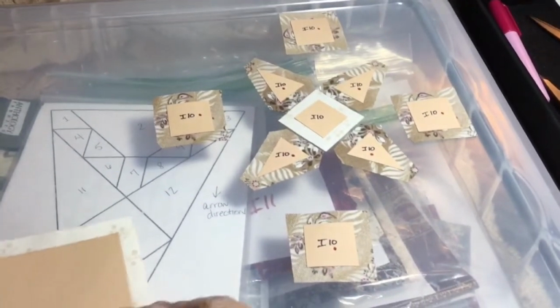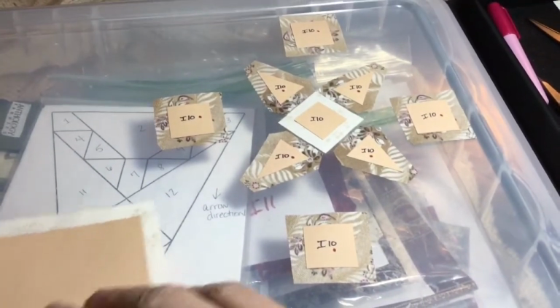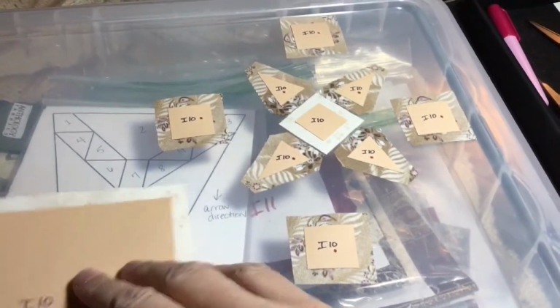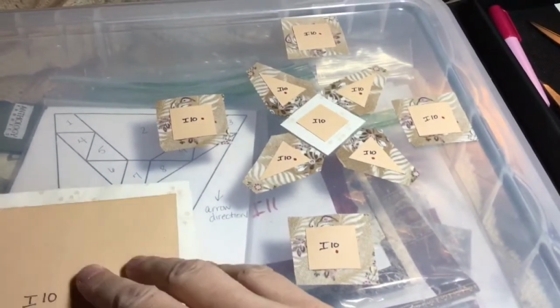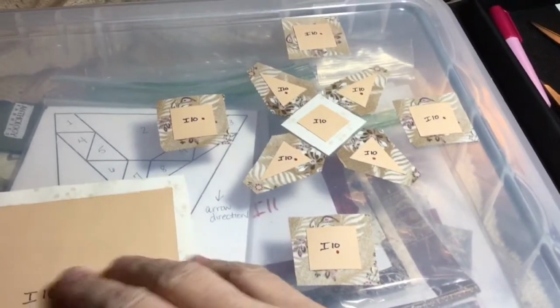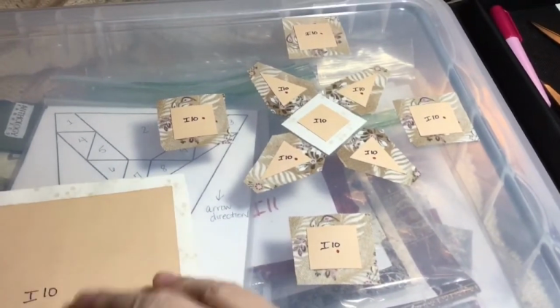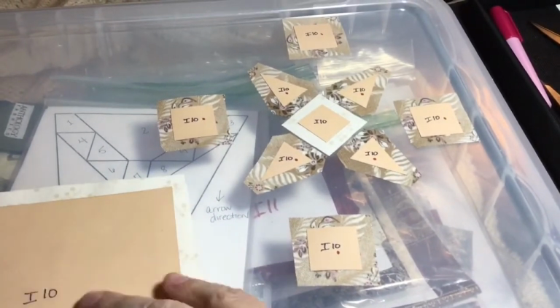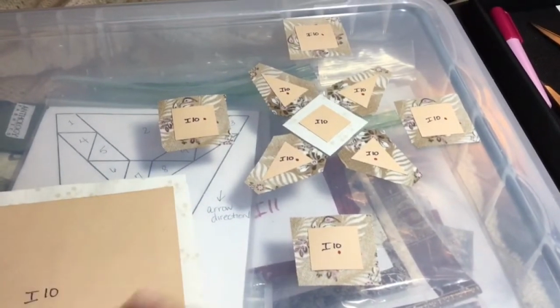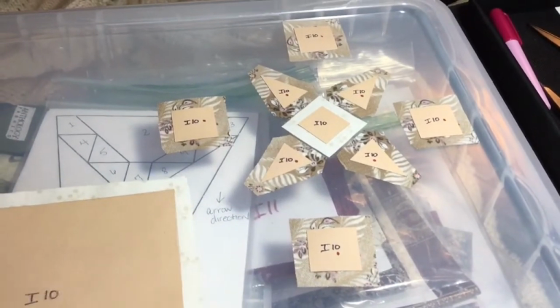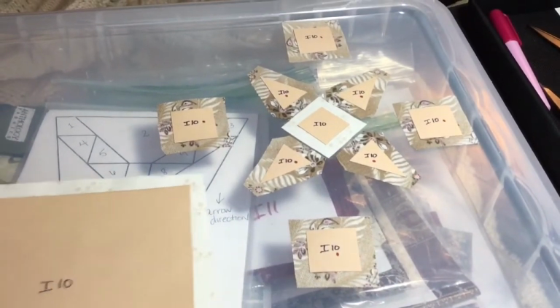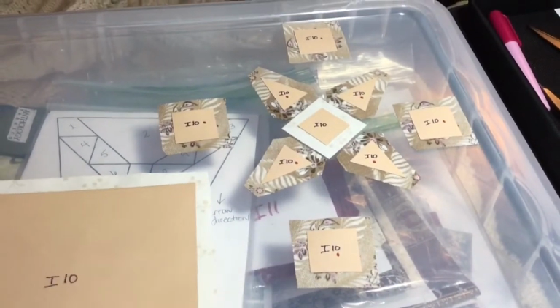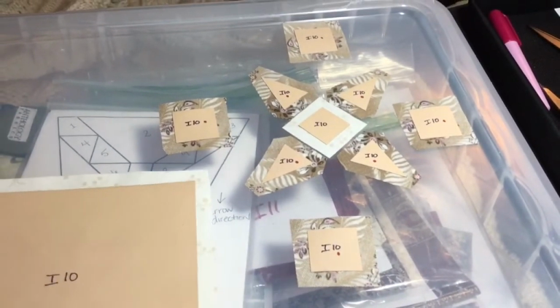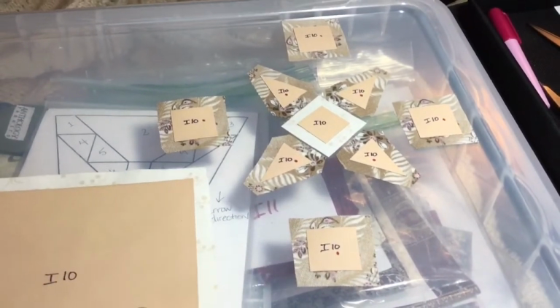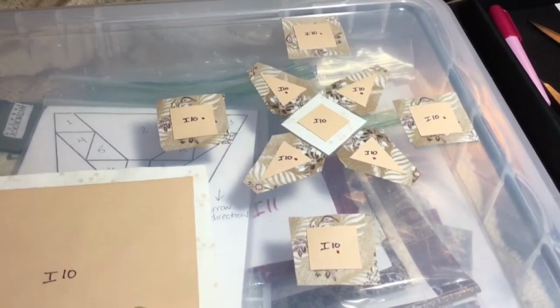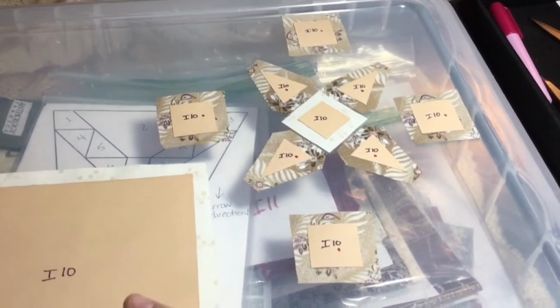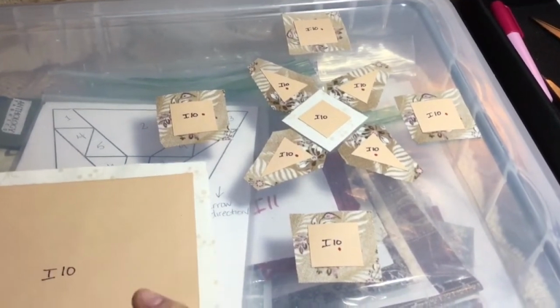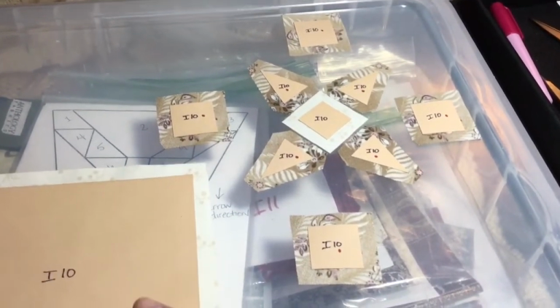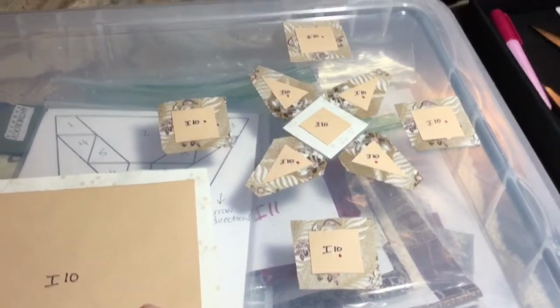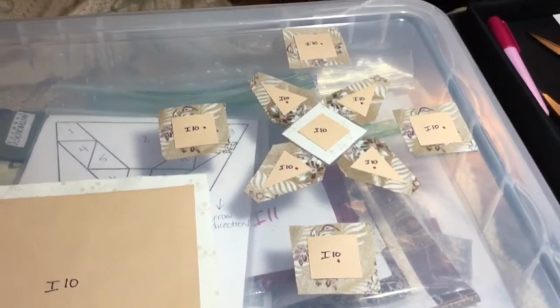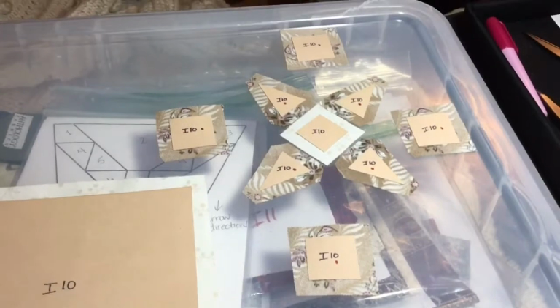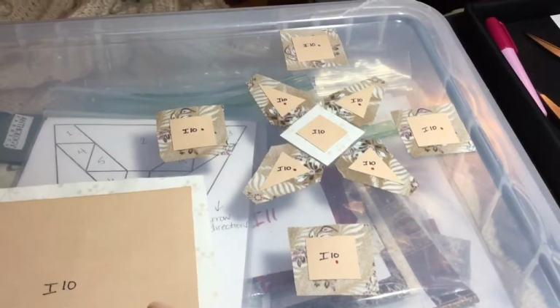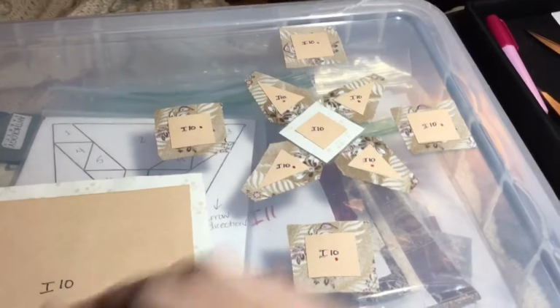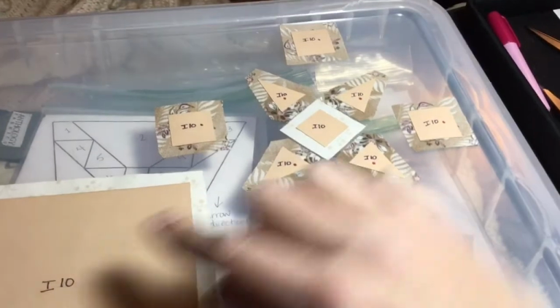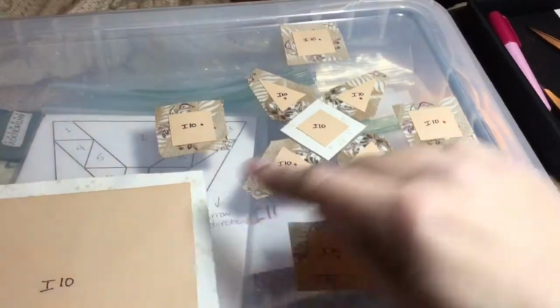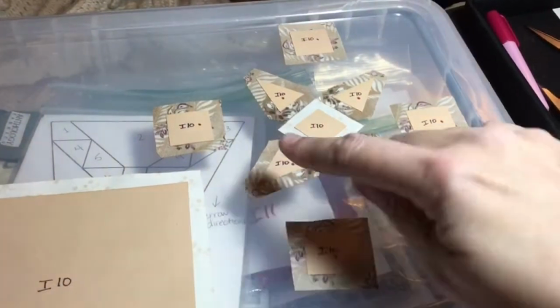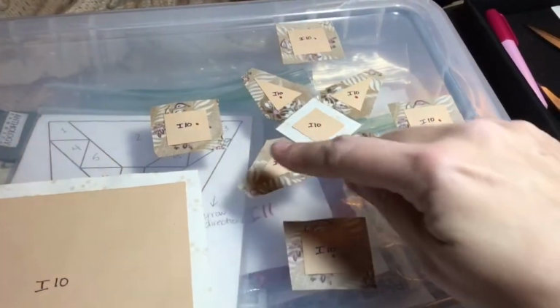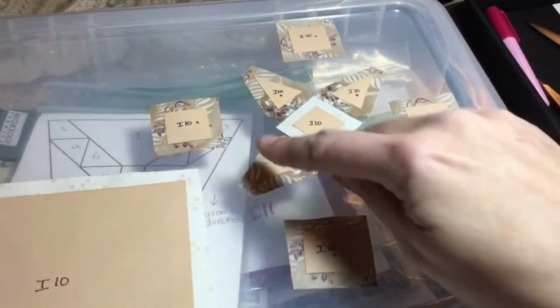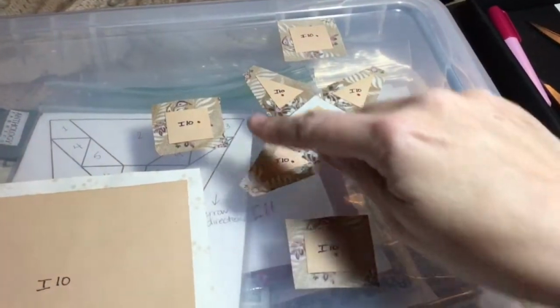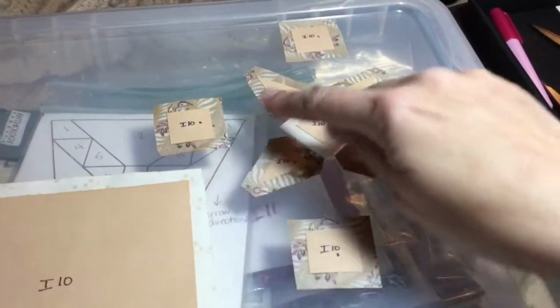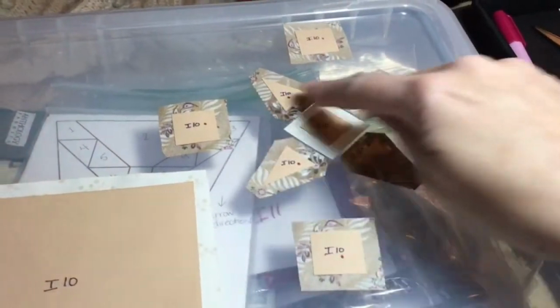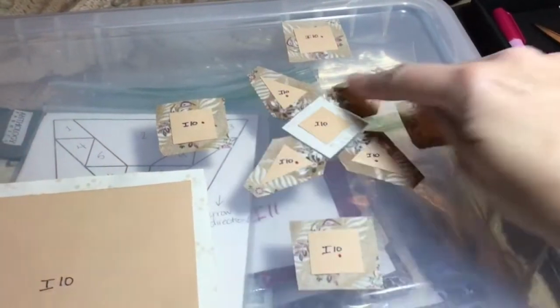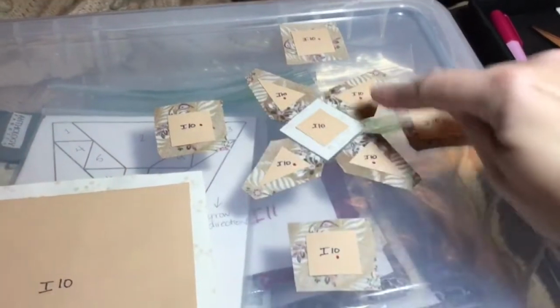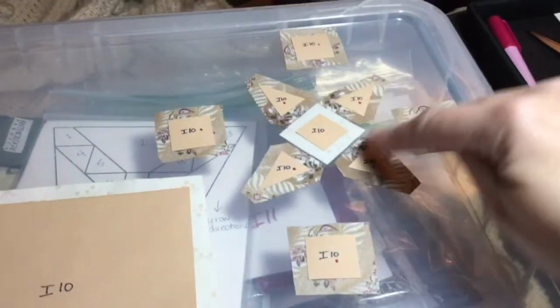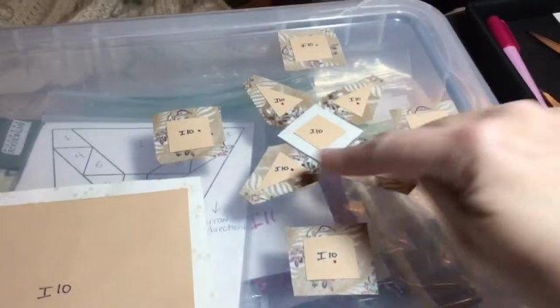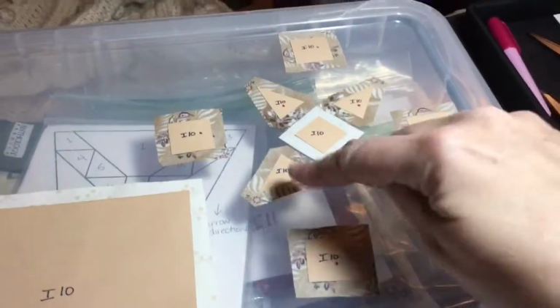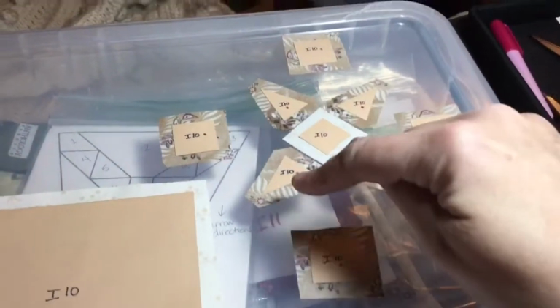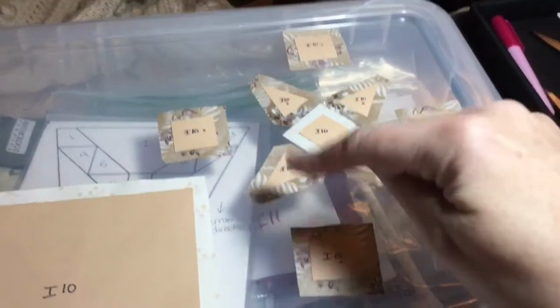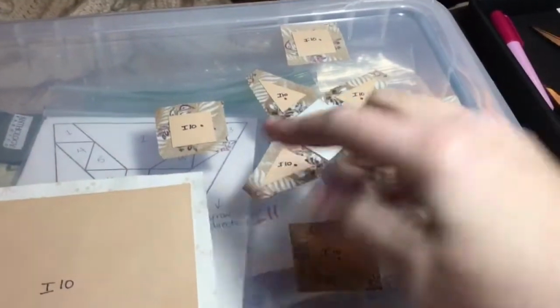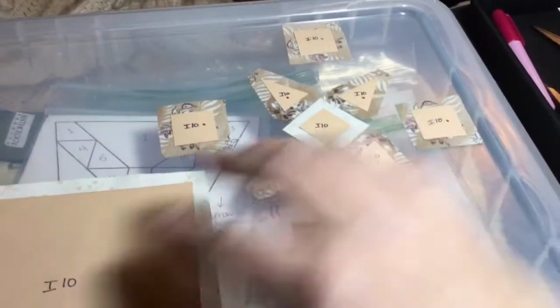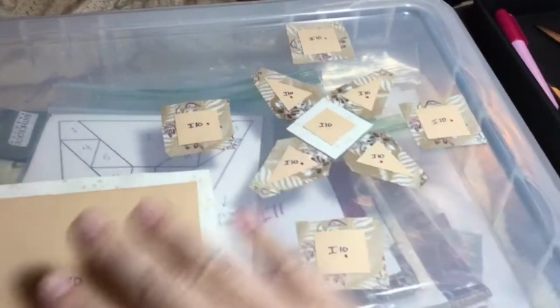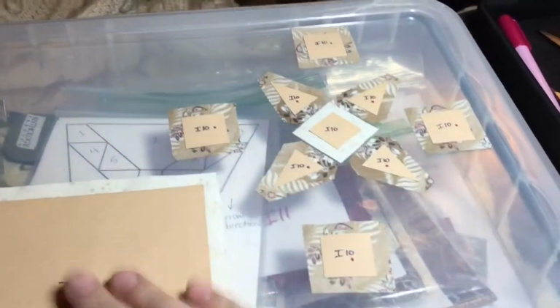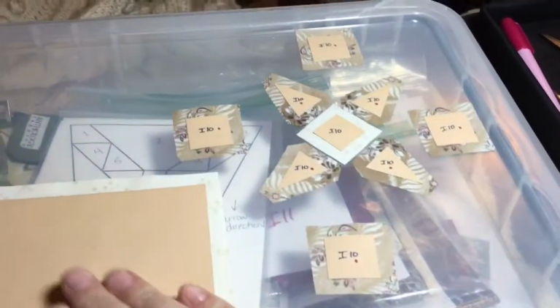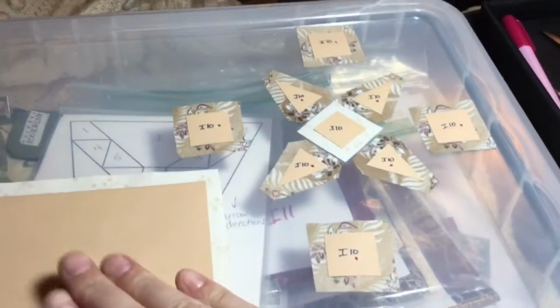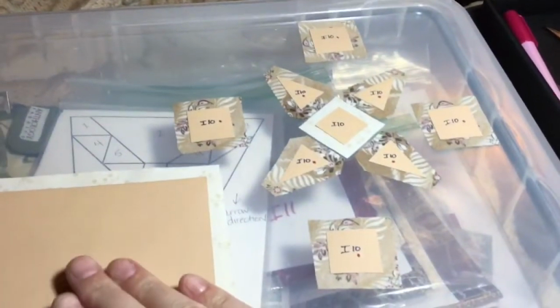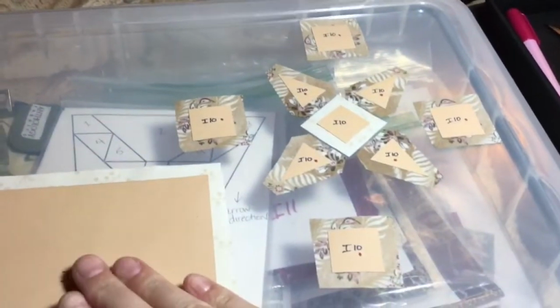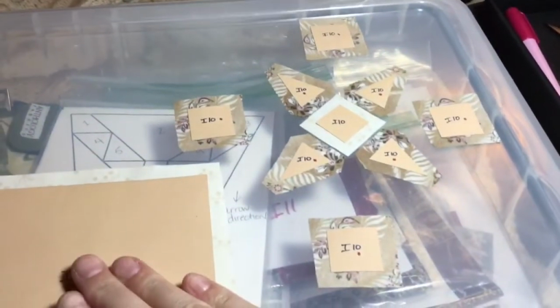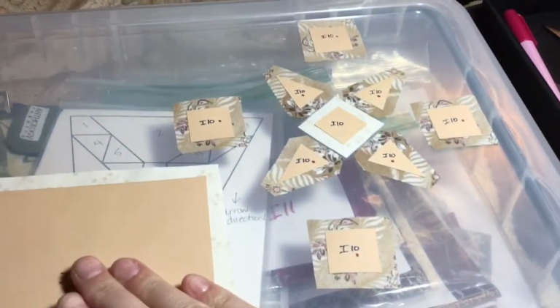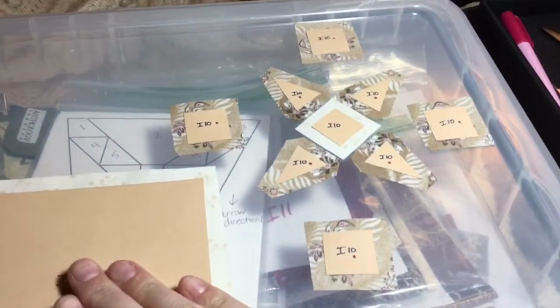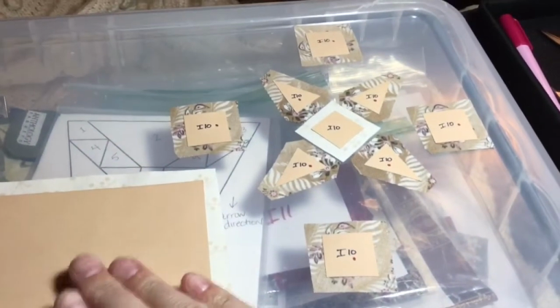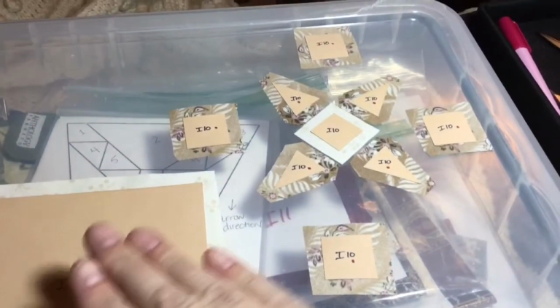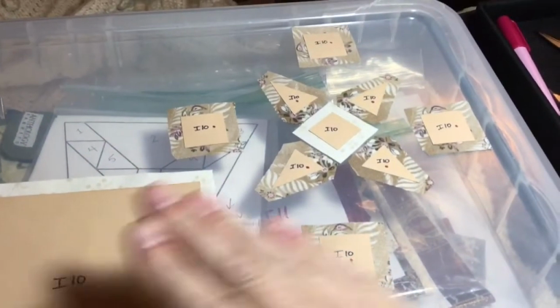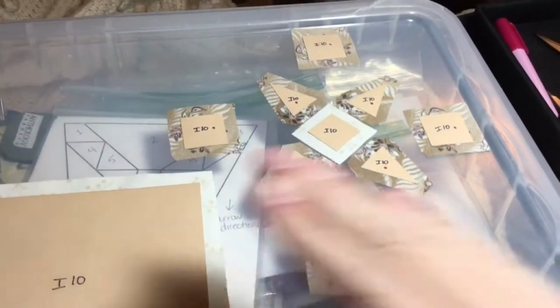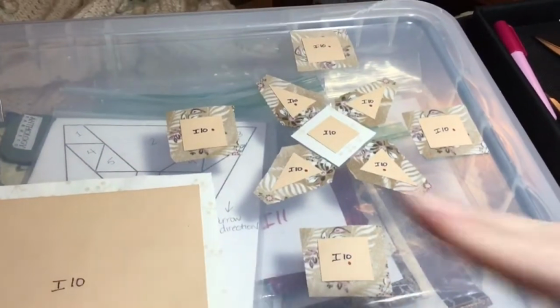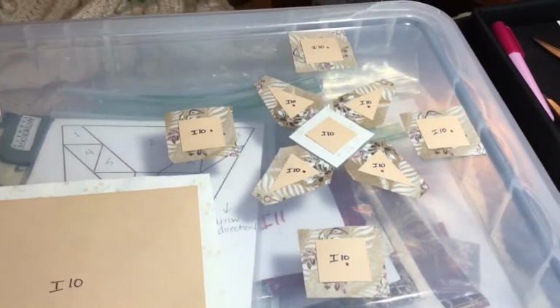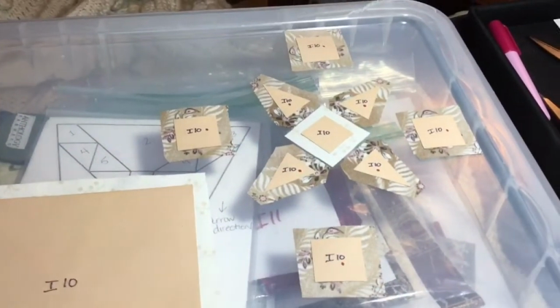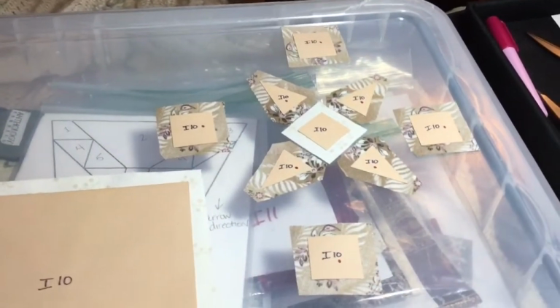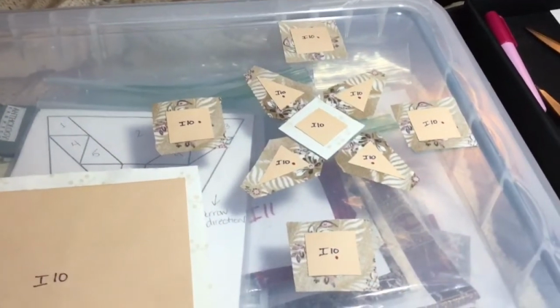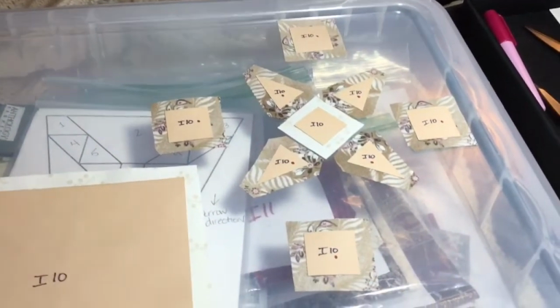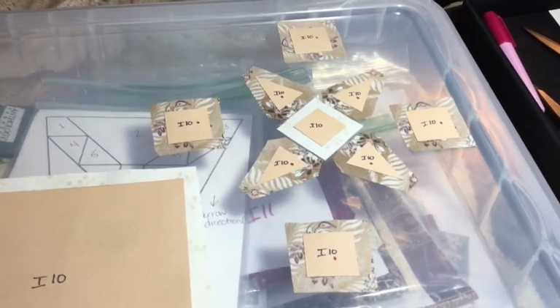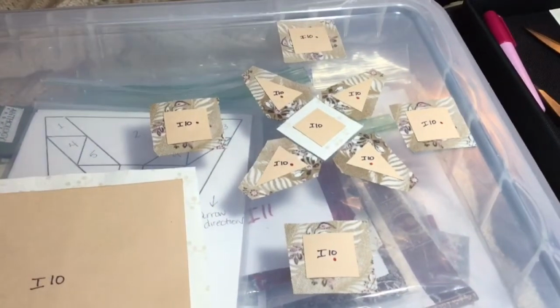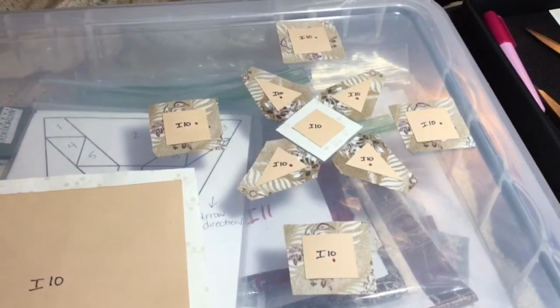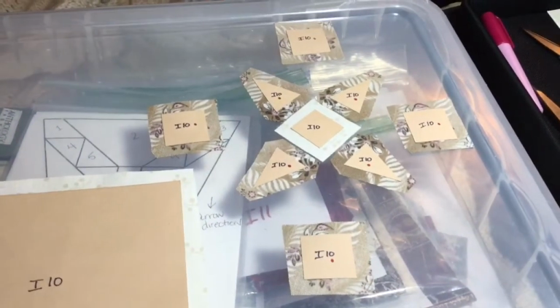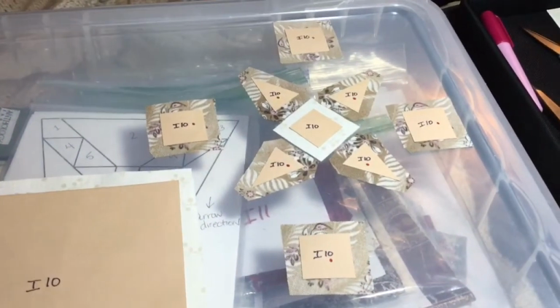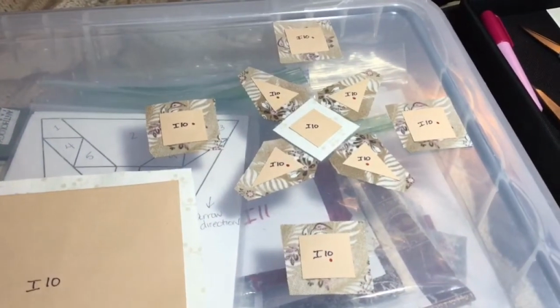I'm going to get my basting done, and then I'm going to assemble my X and then work on my placement on my main block.